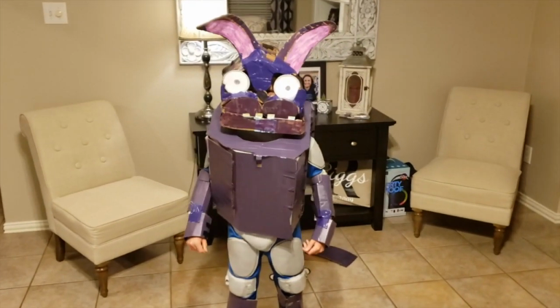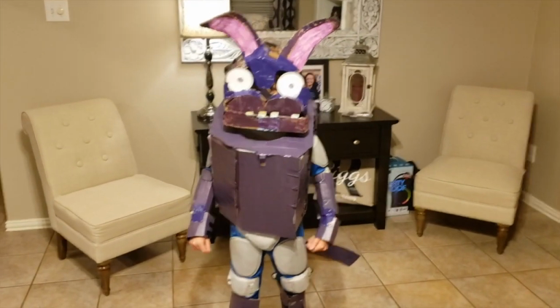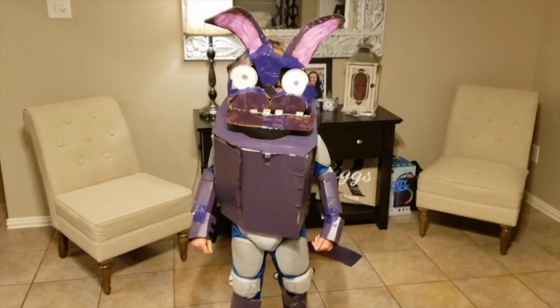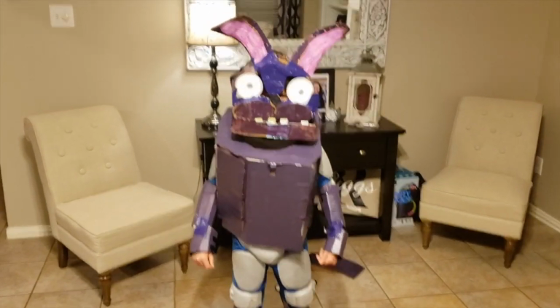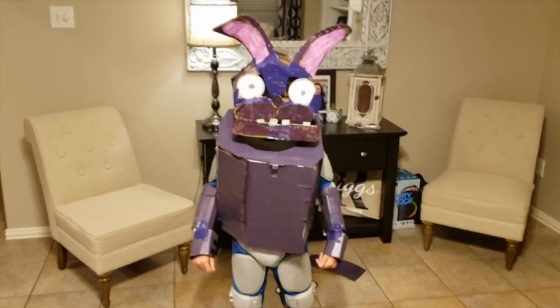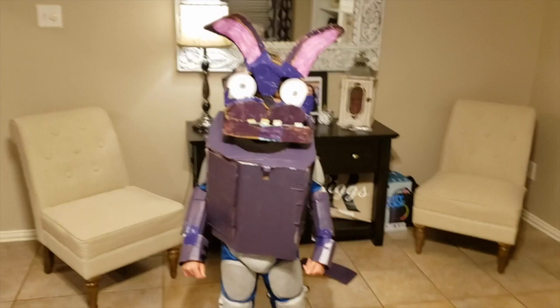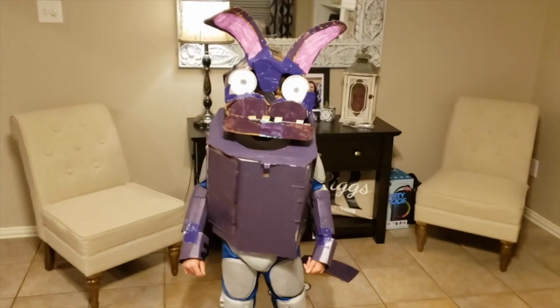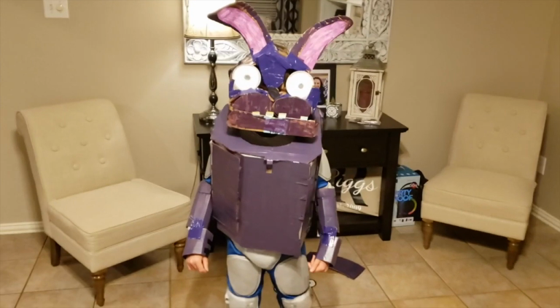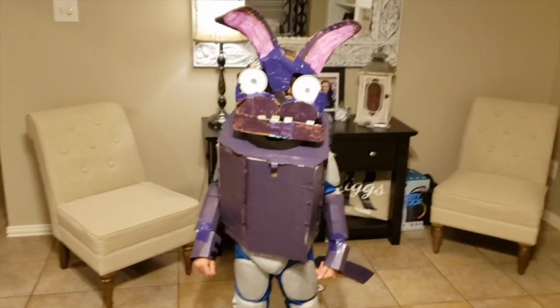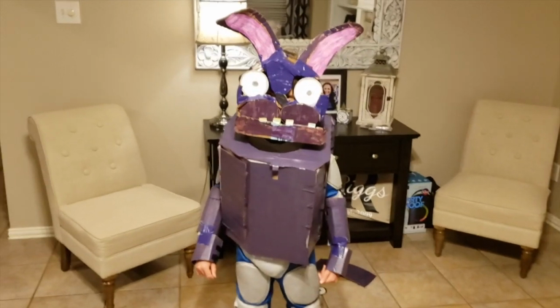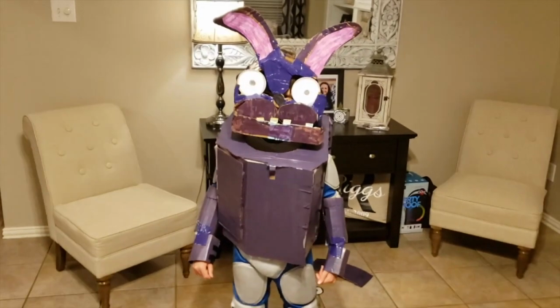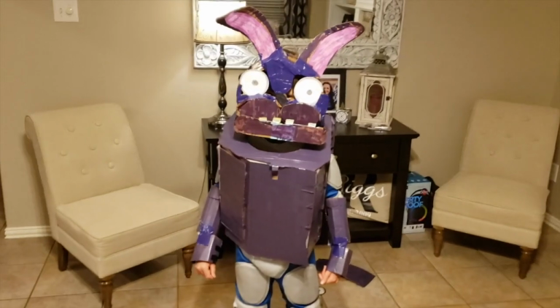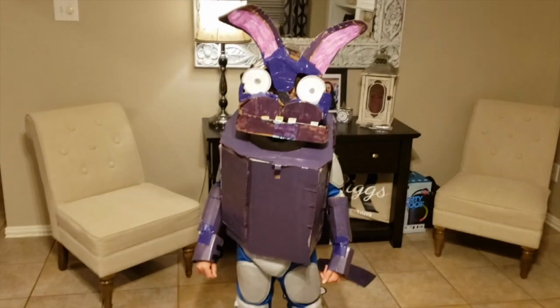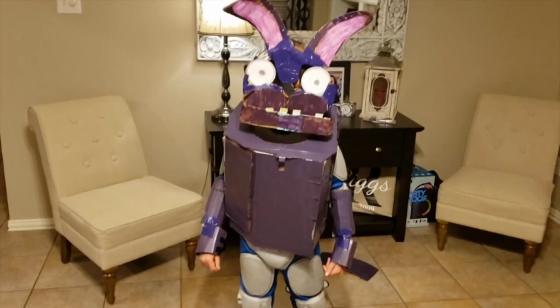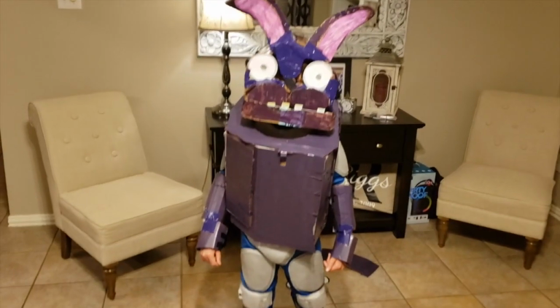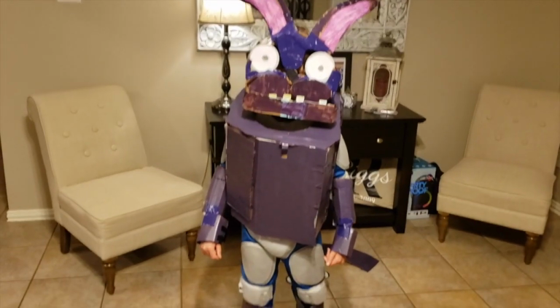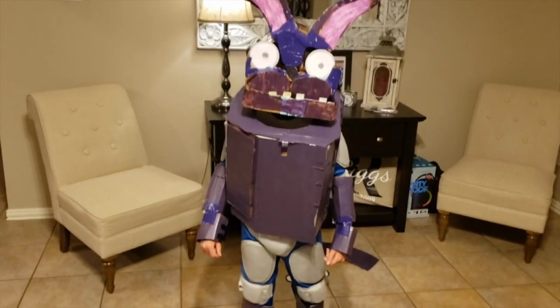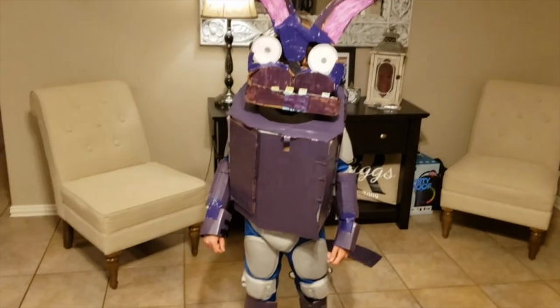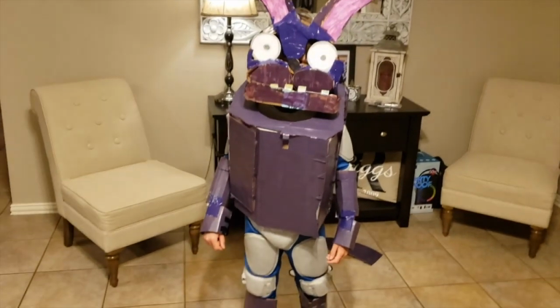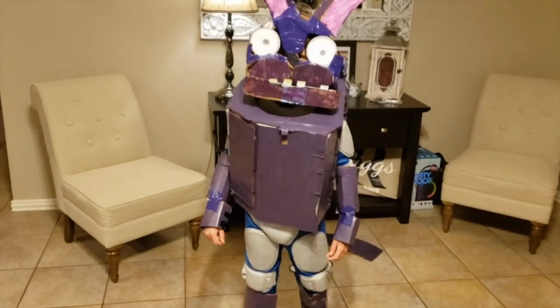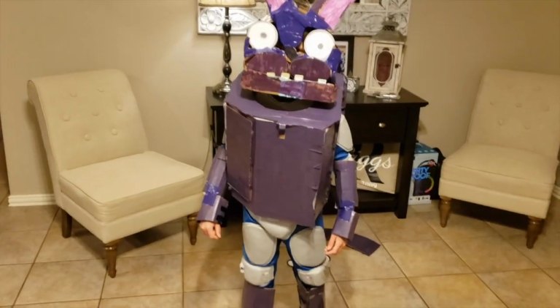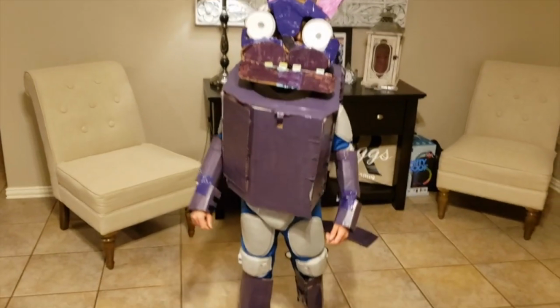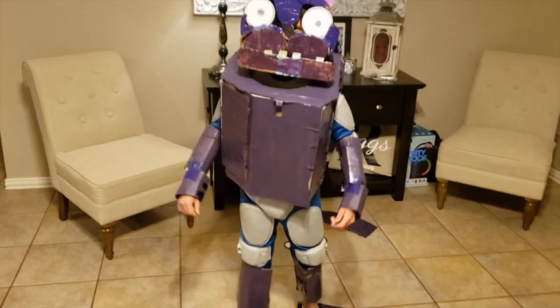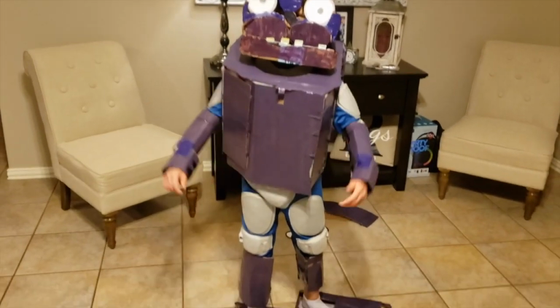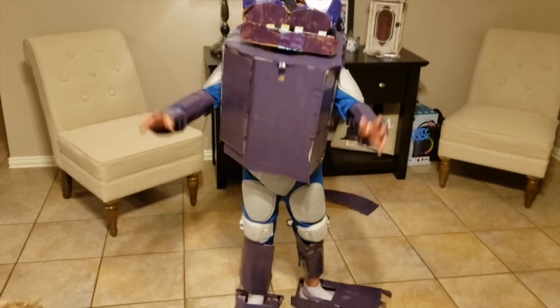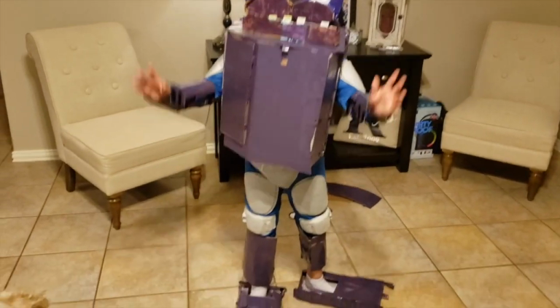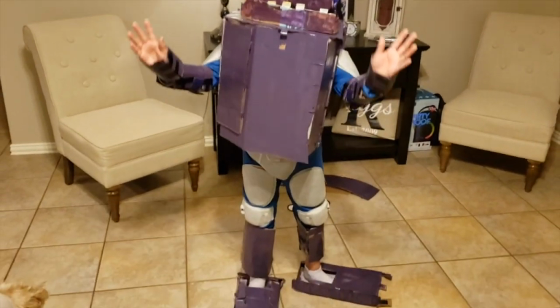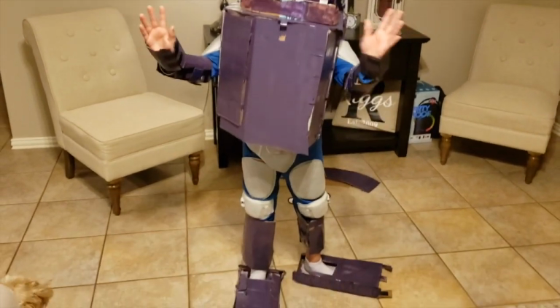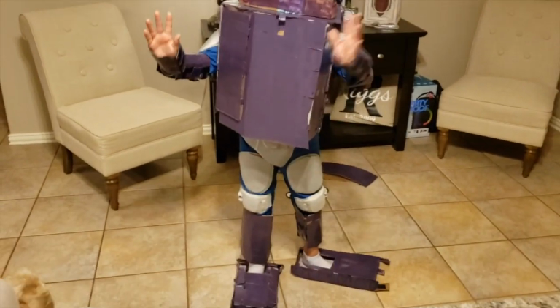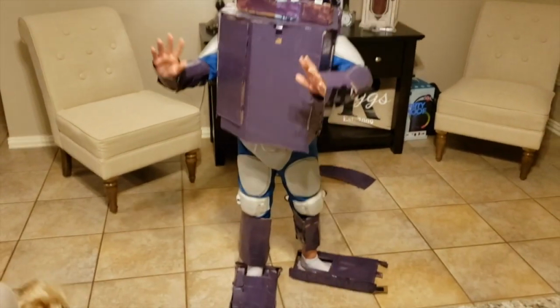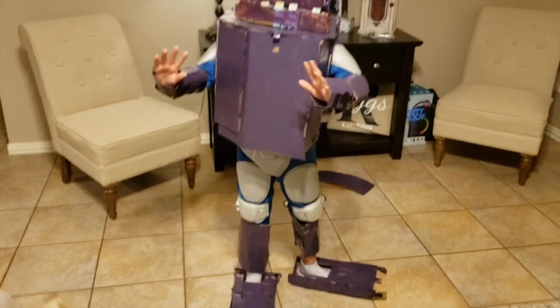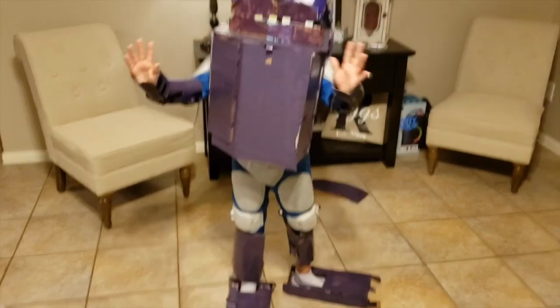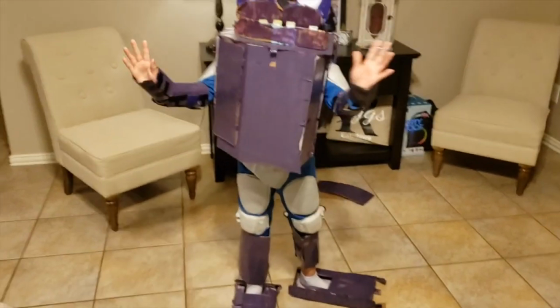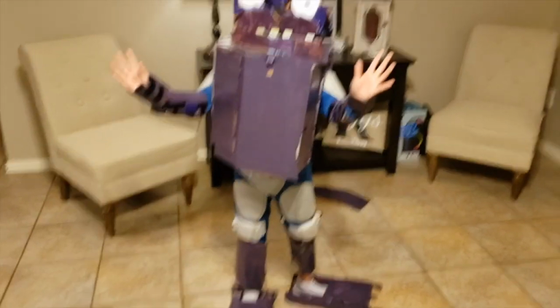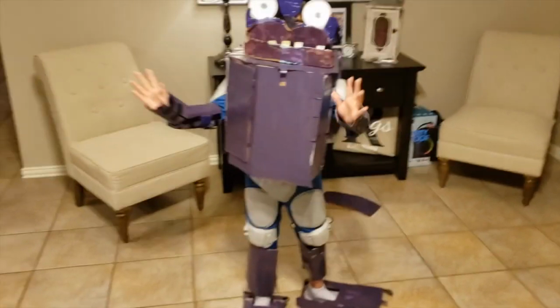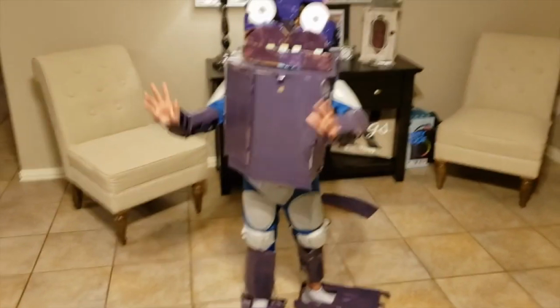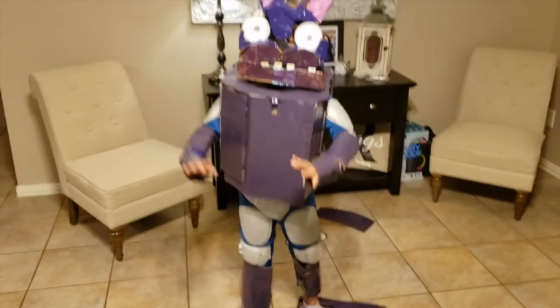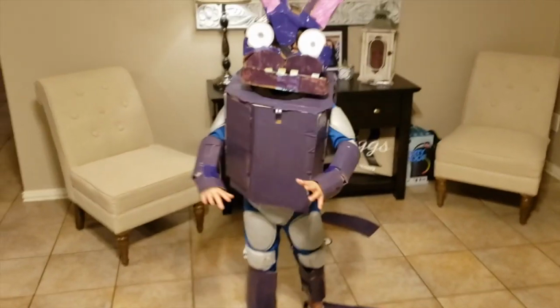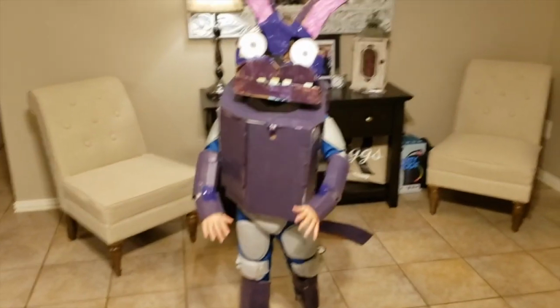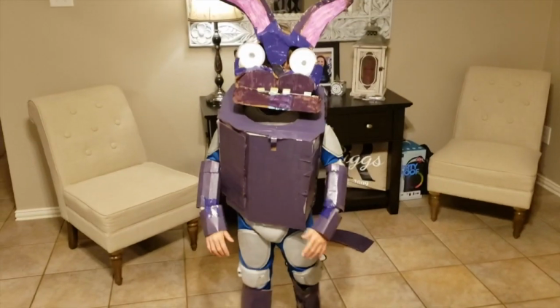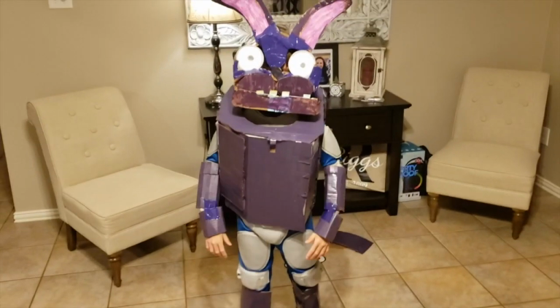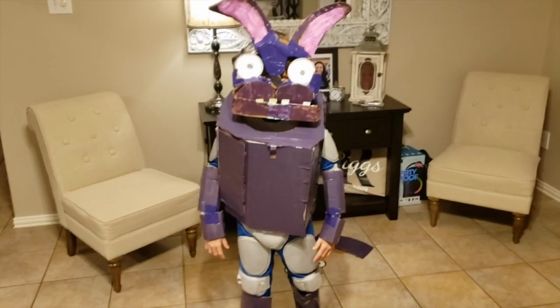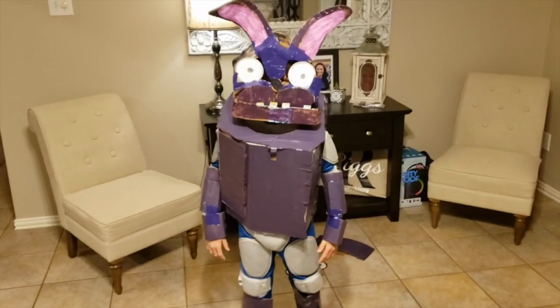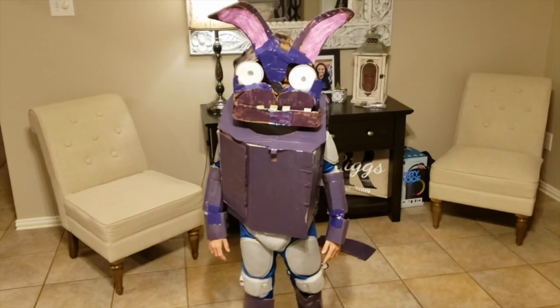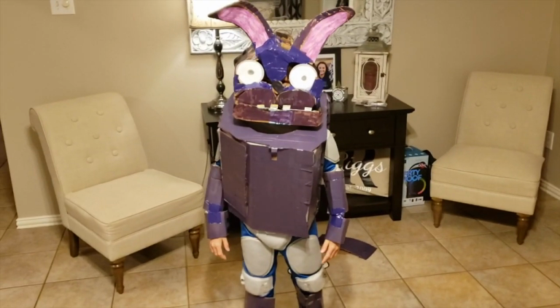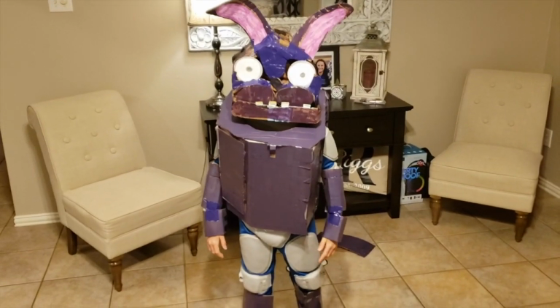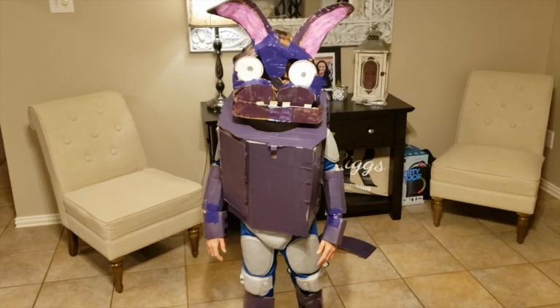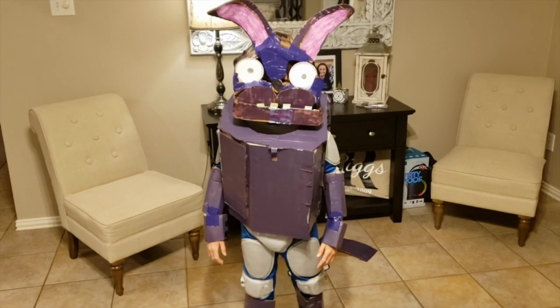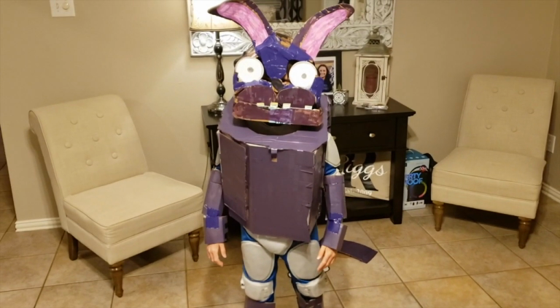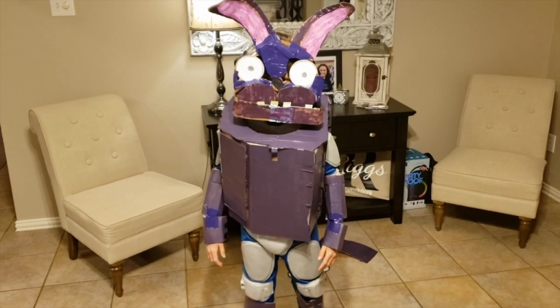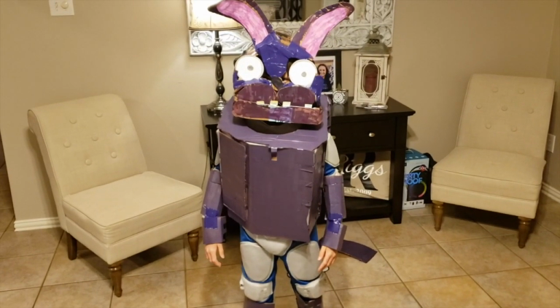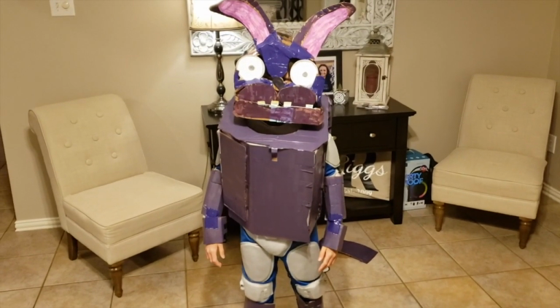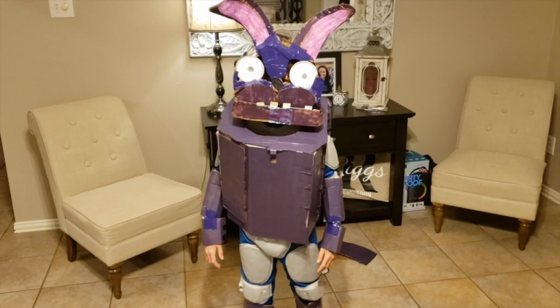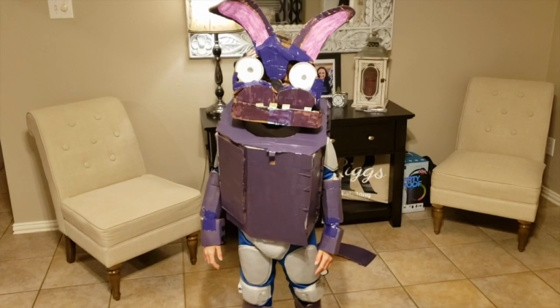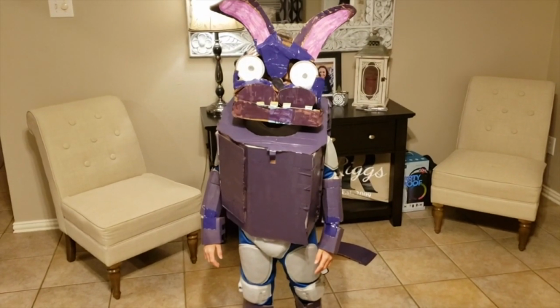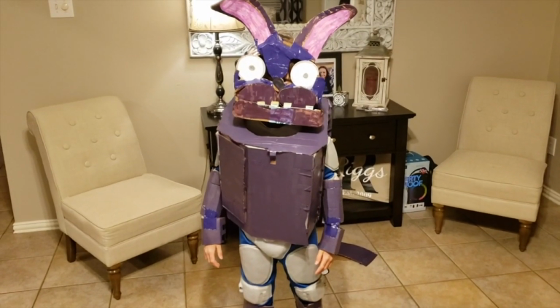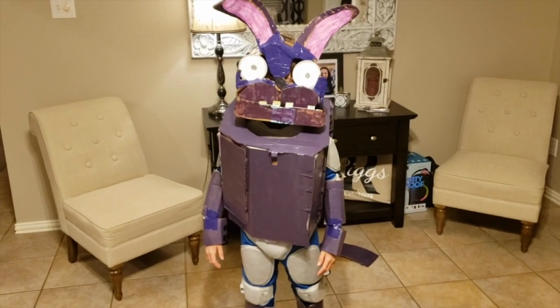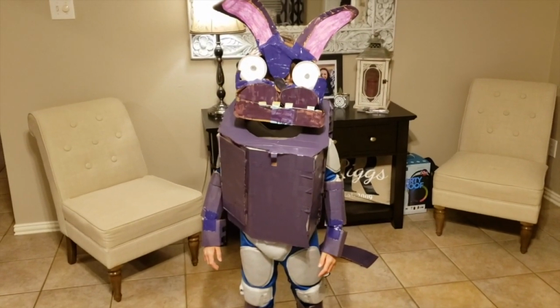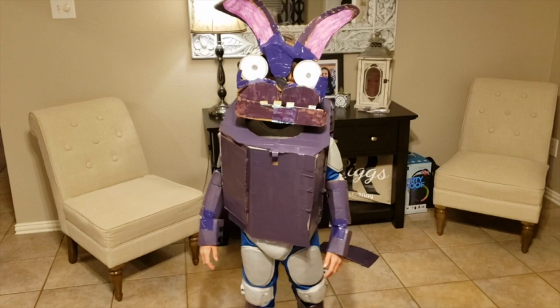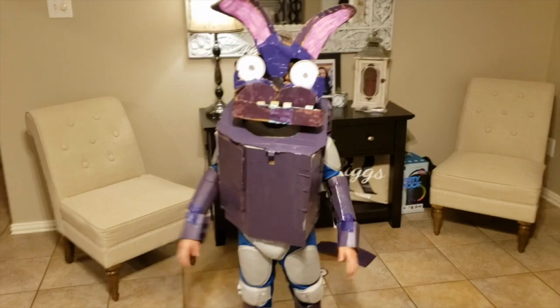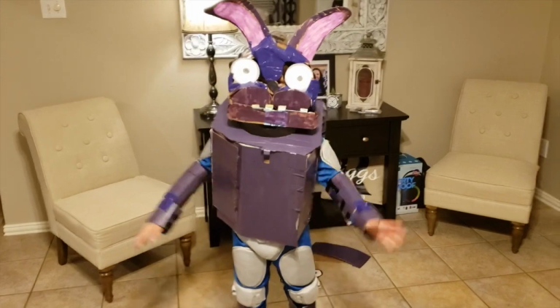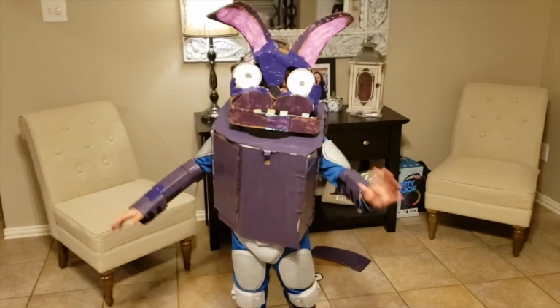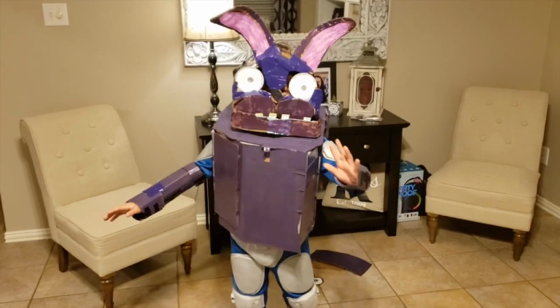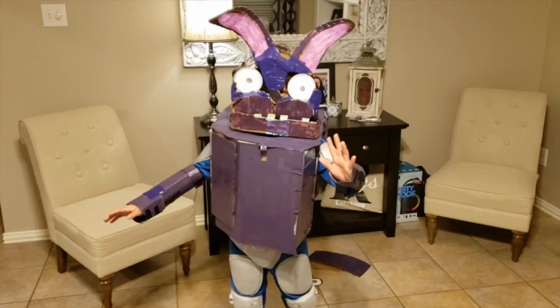Good job, Bonnie! Good job, Sebastian! See you later! Bye! Bye!